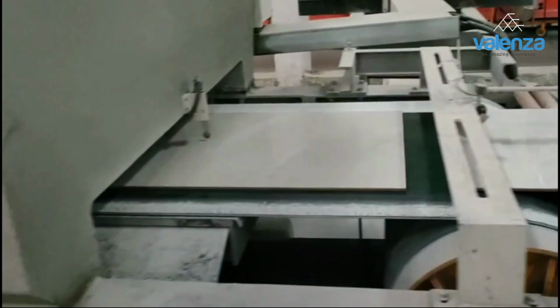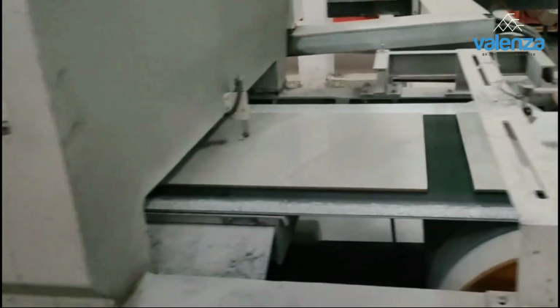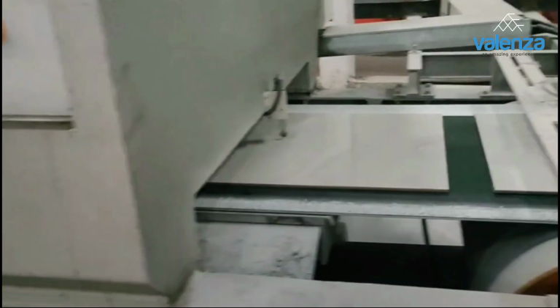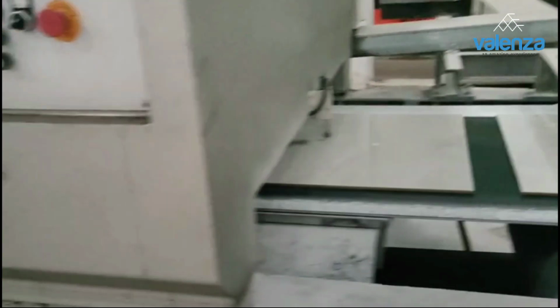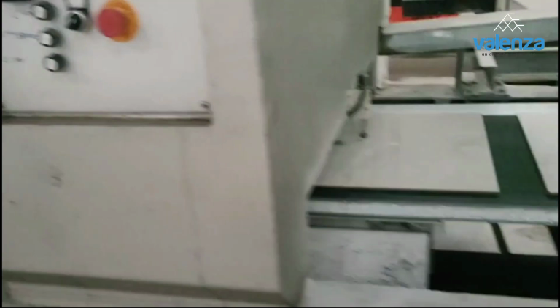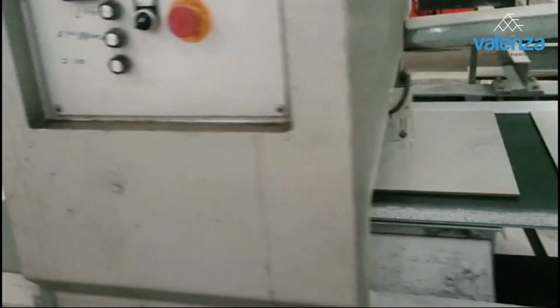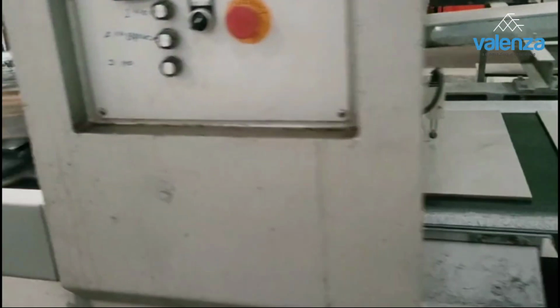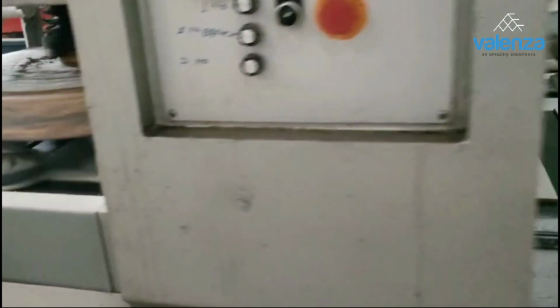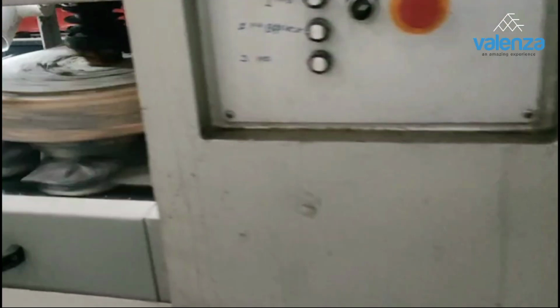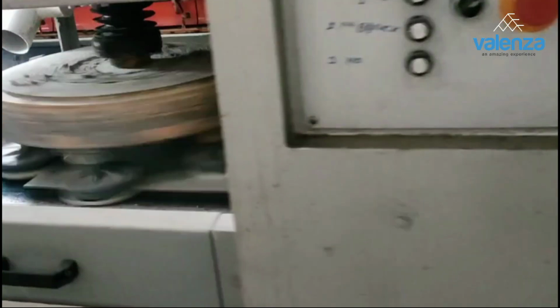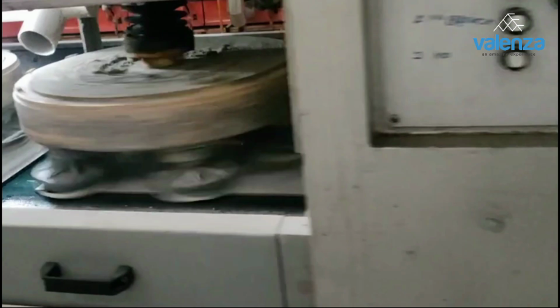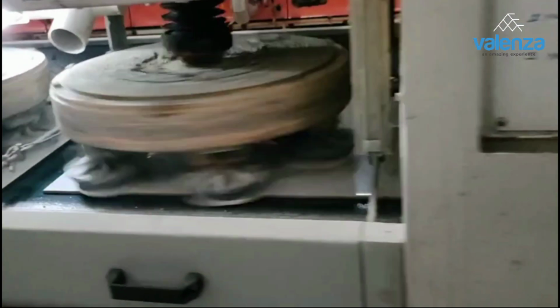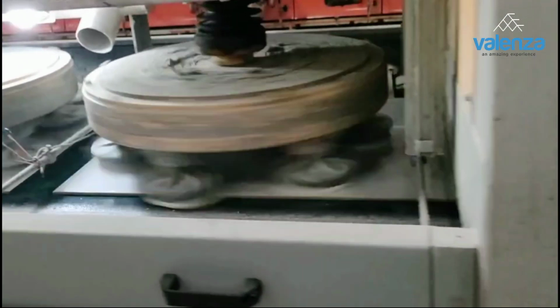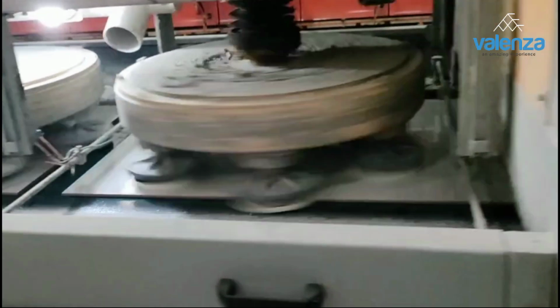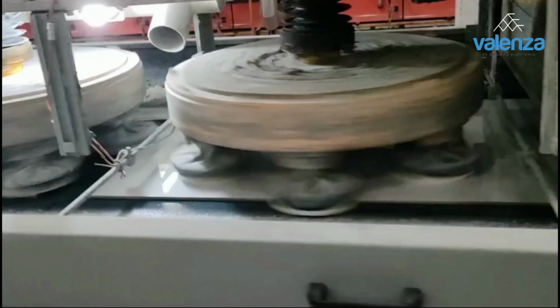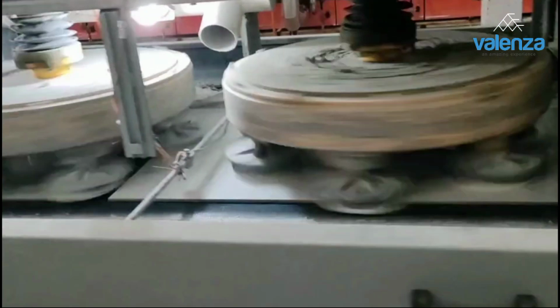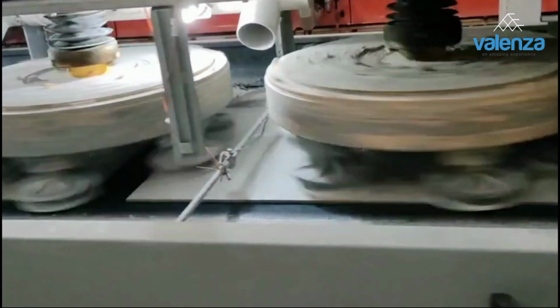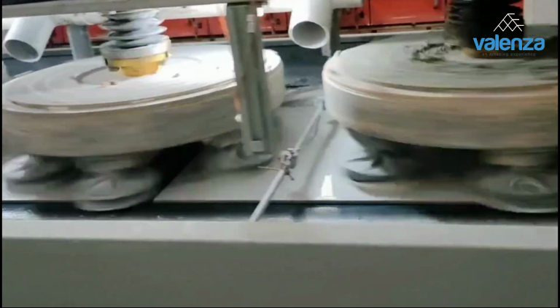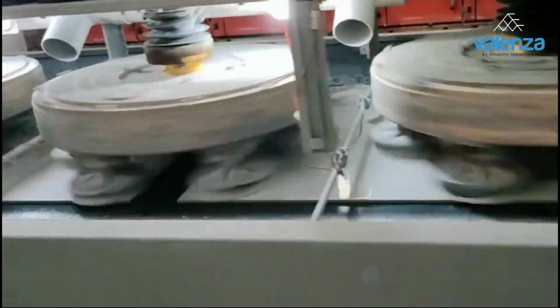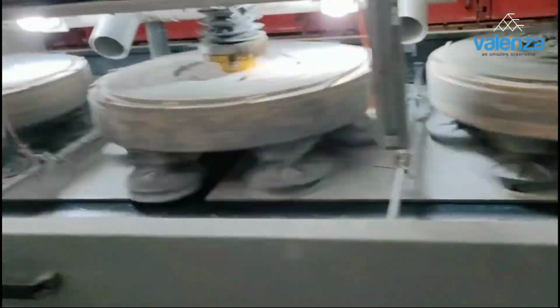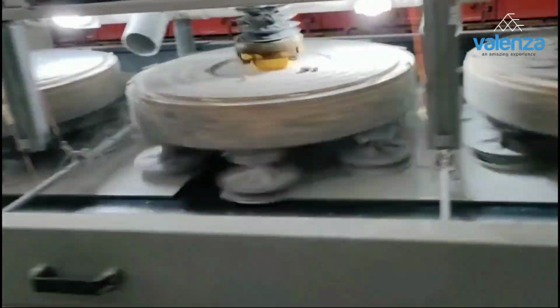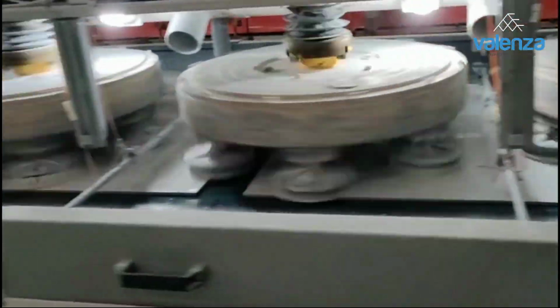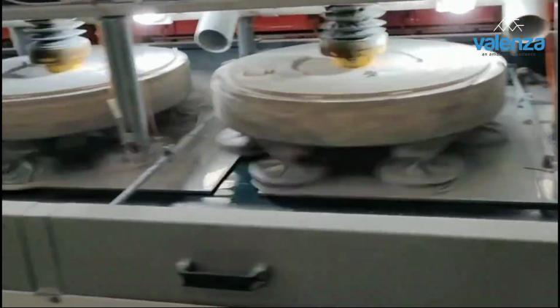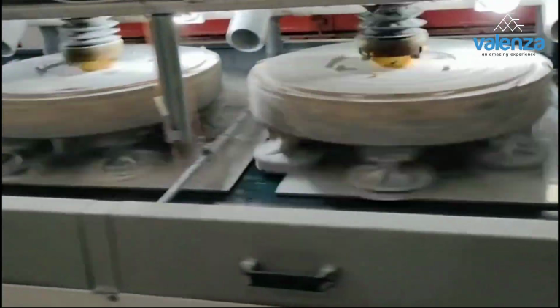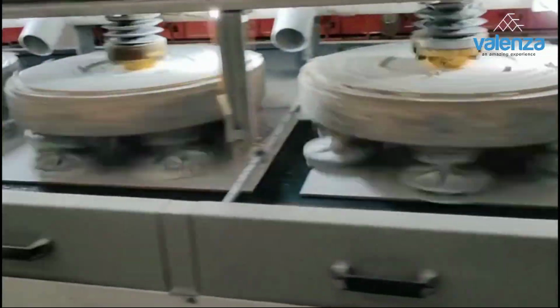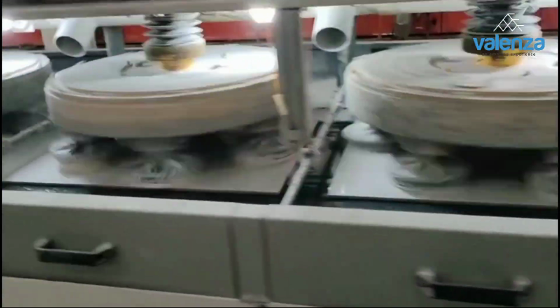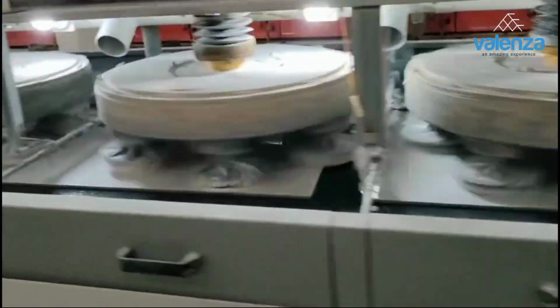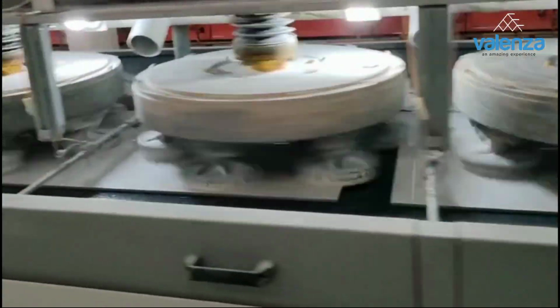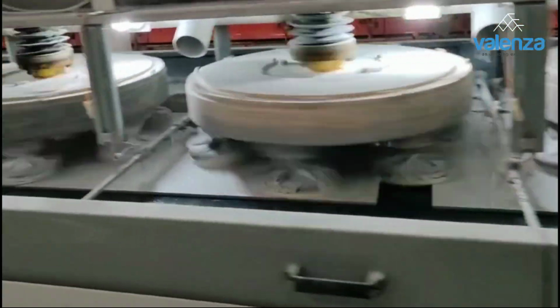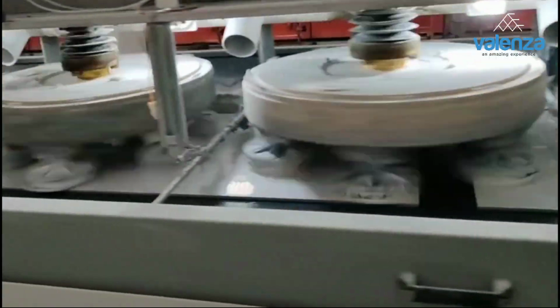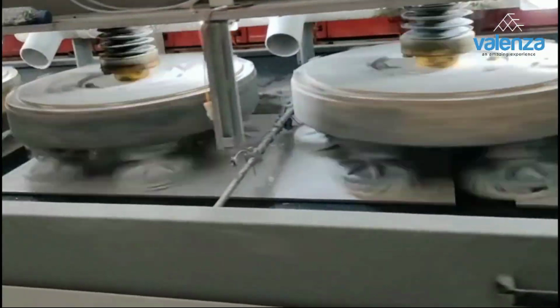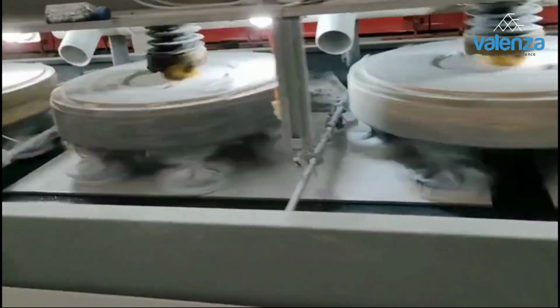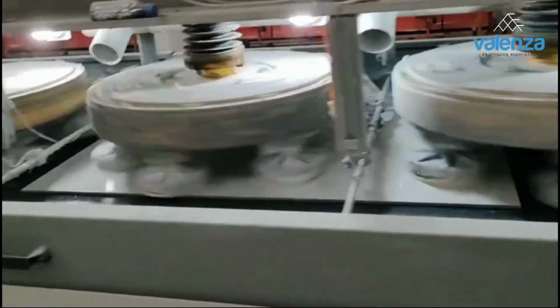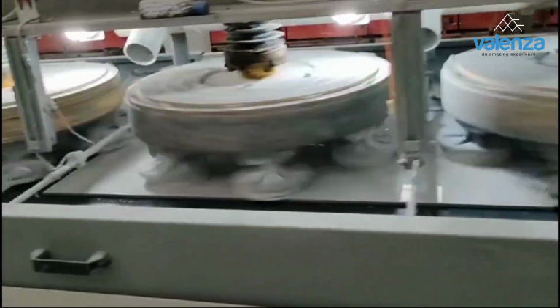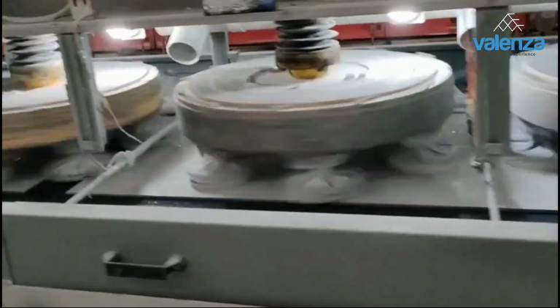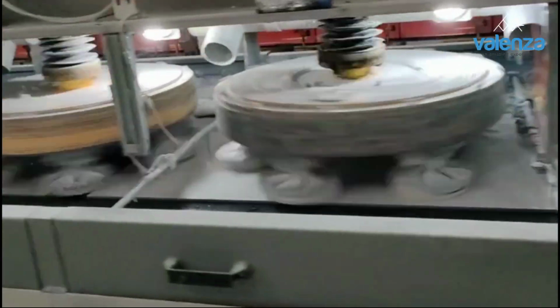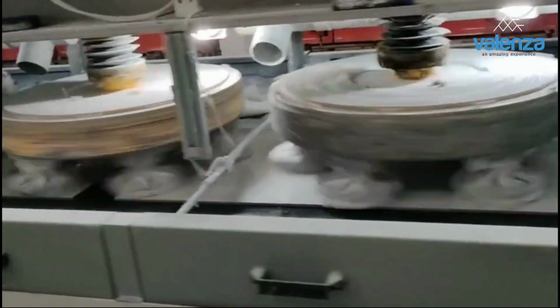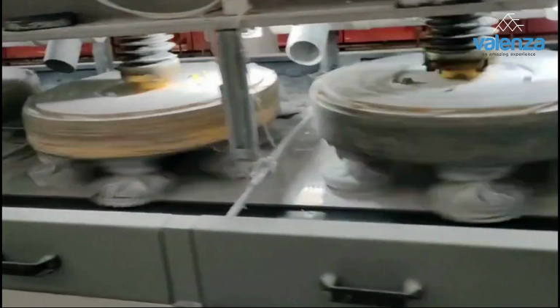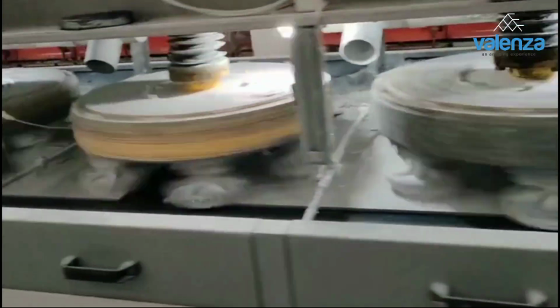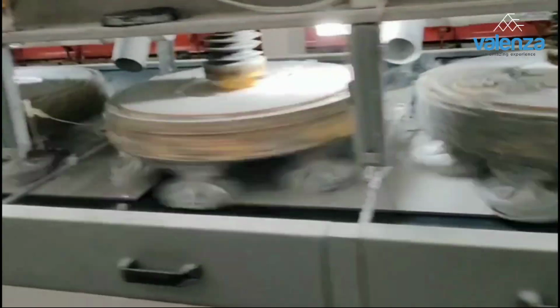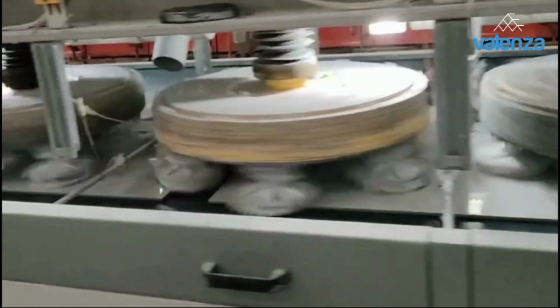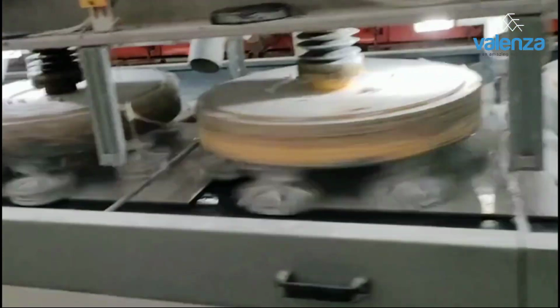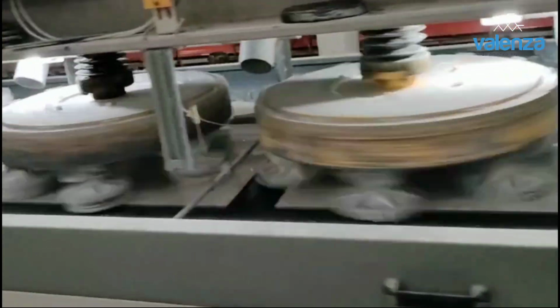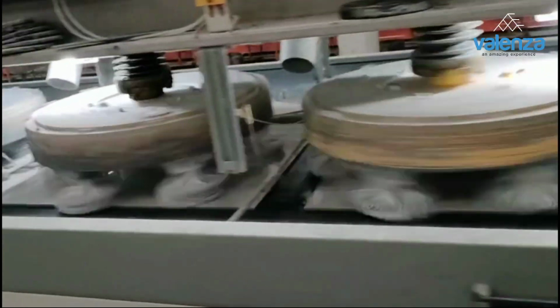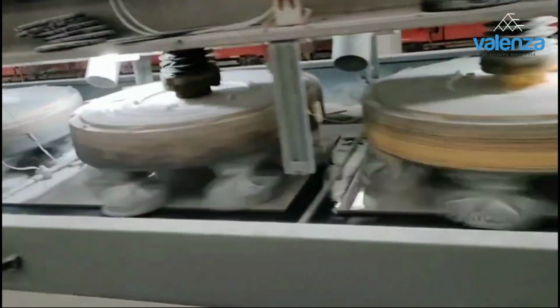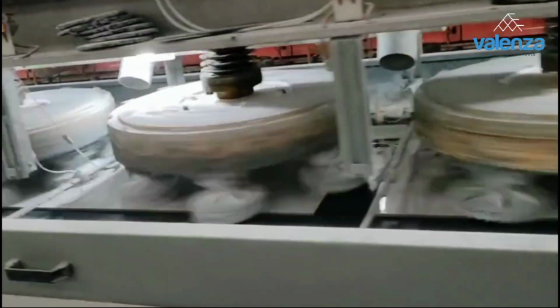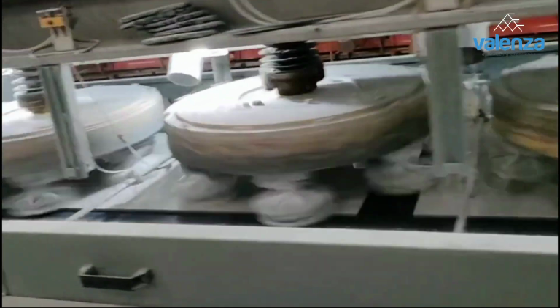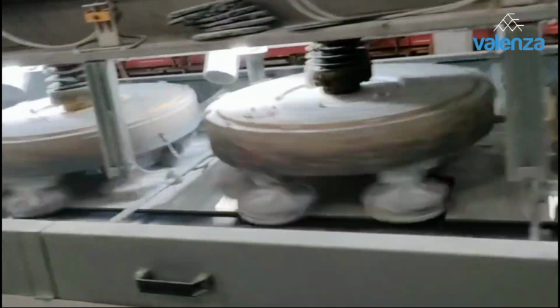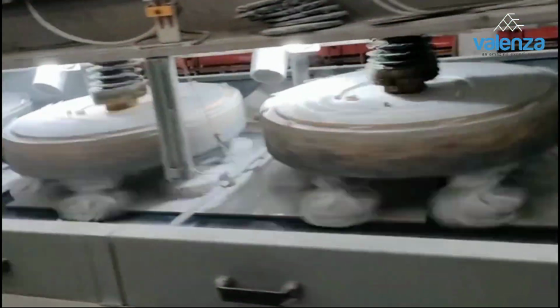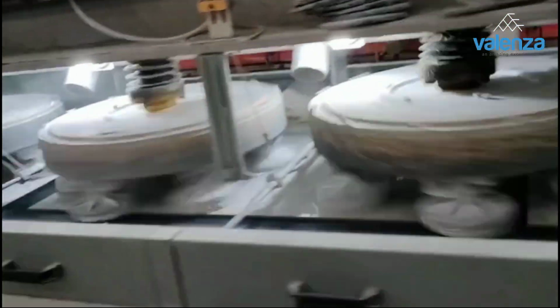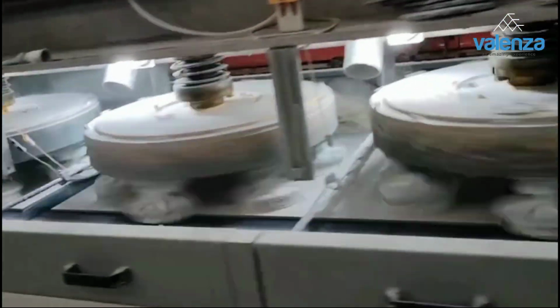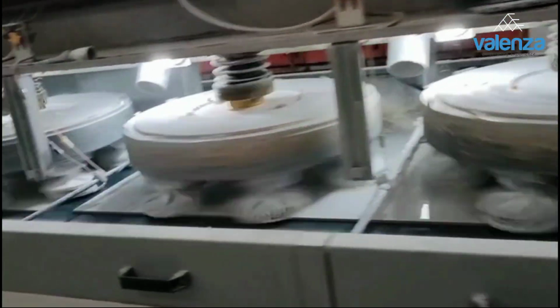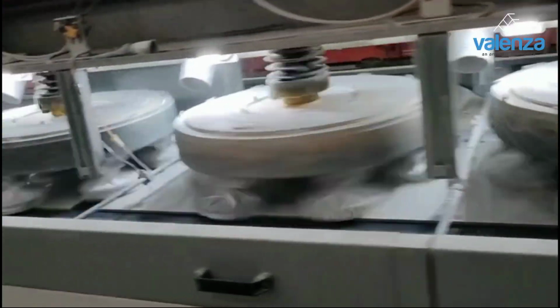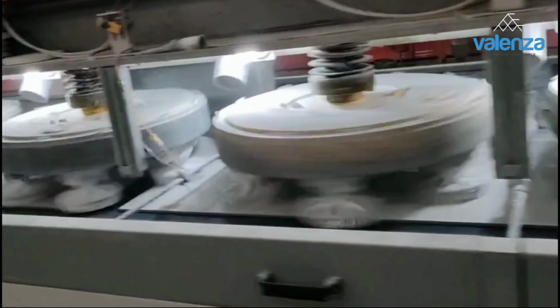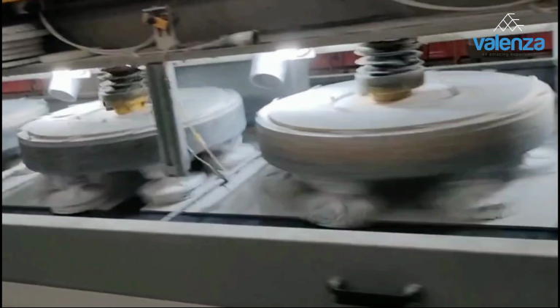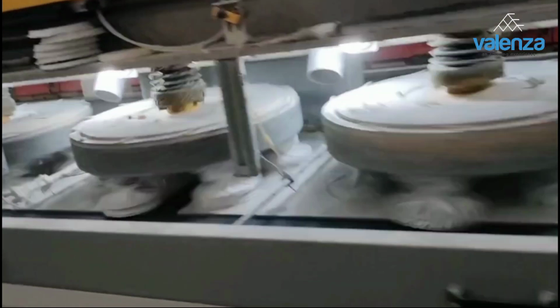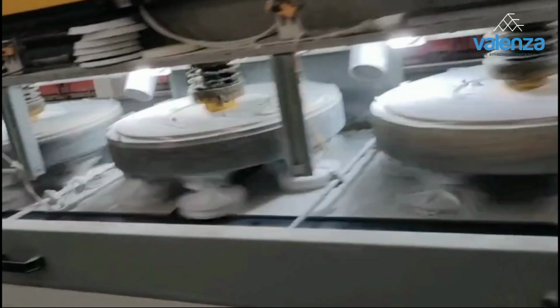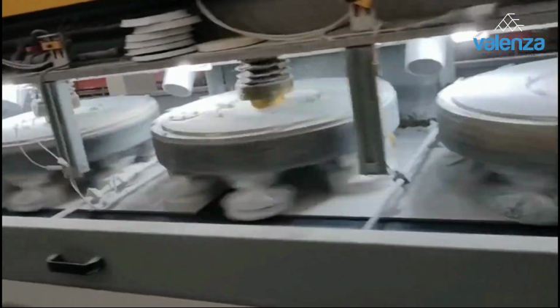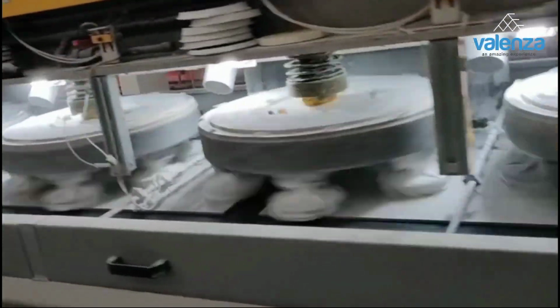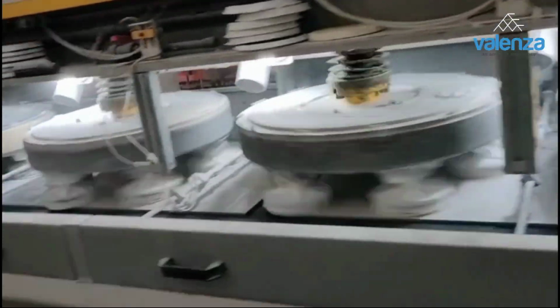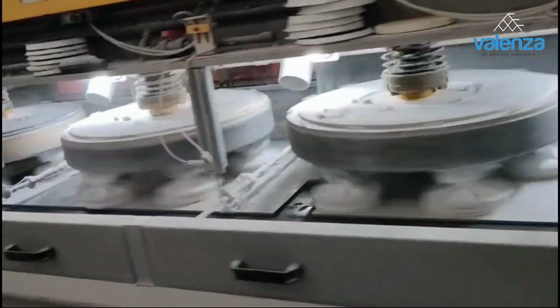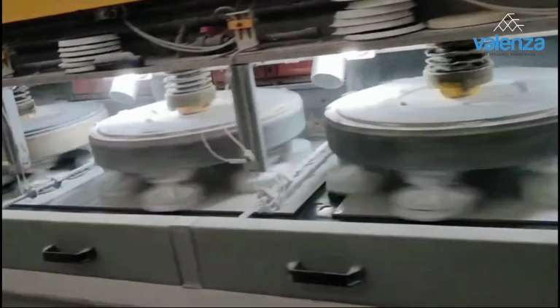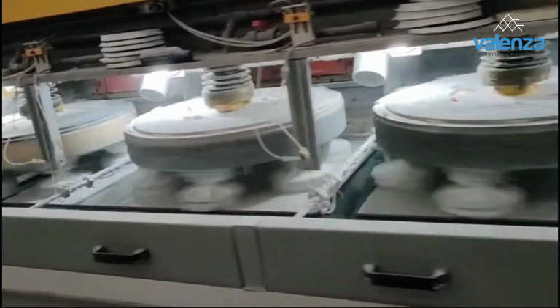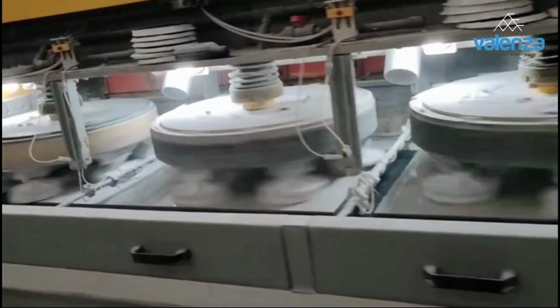And now our tile is ready for the polishing process. Through three different polishing lines, our tile gets enough shine and reflectiveness.